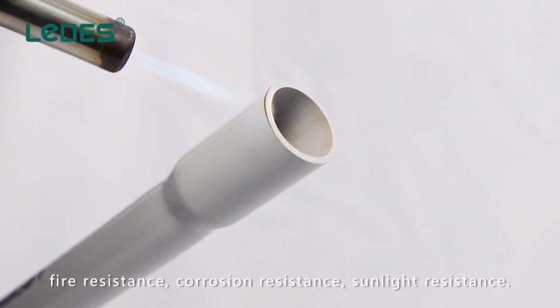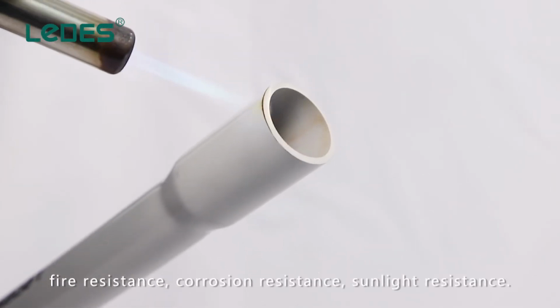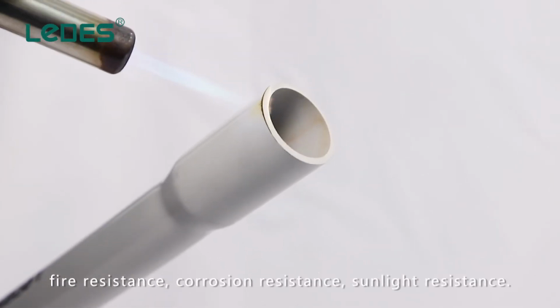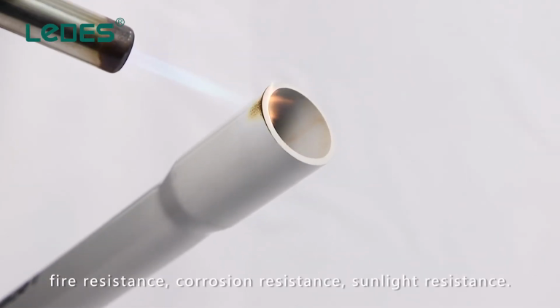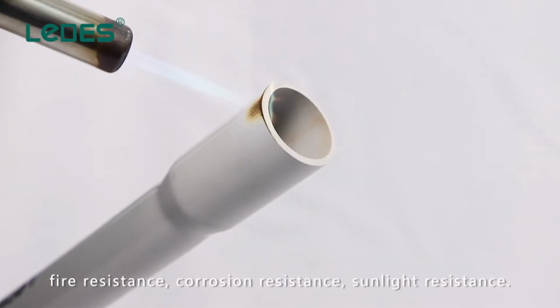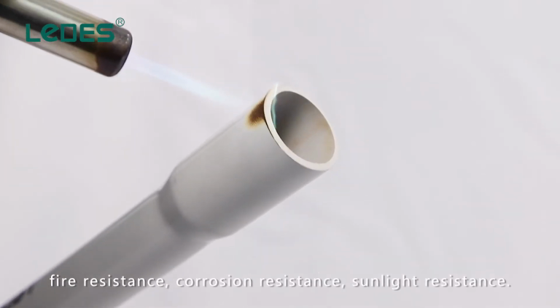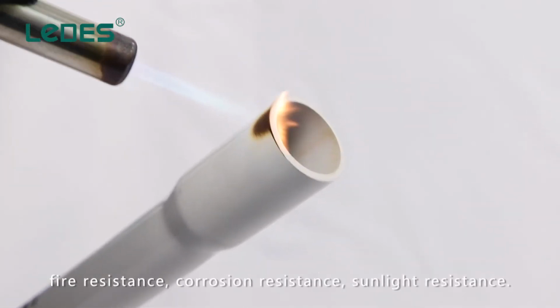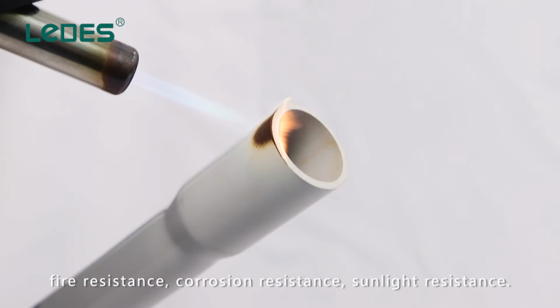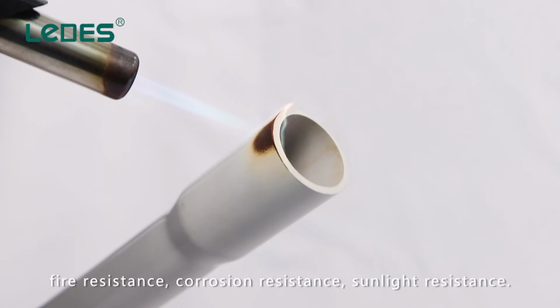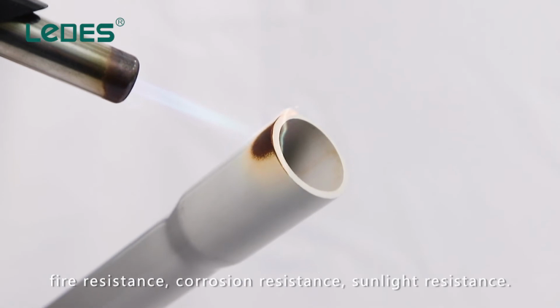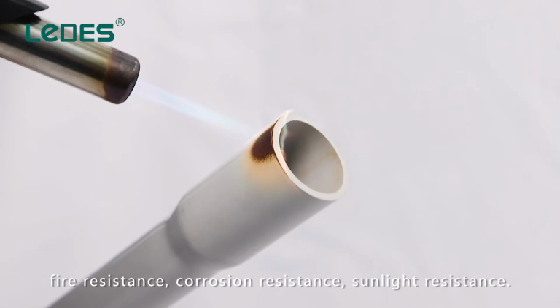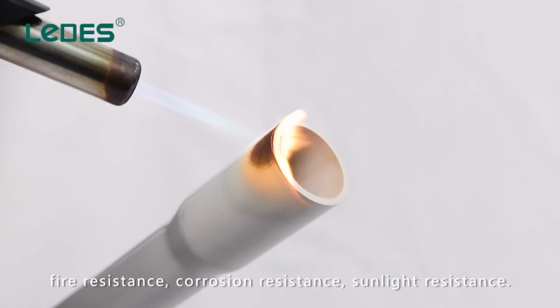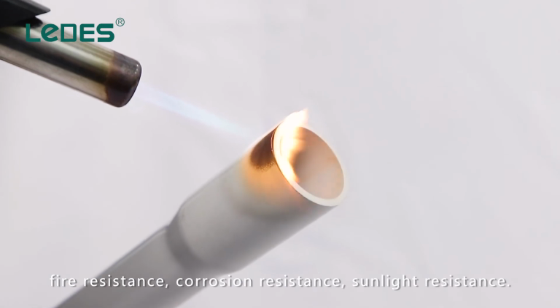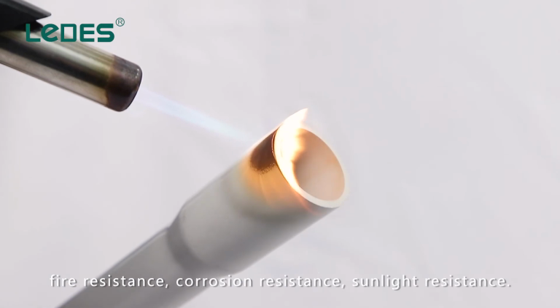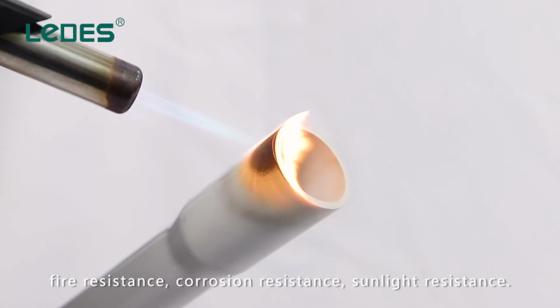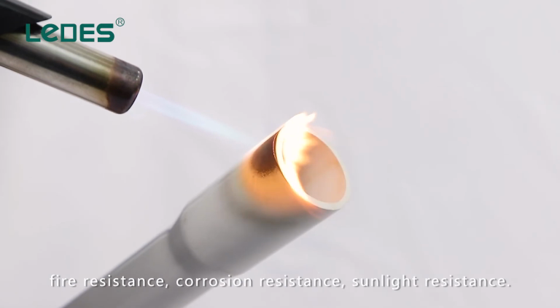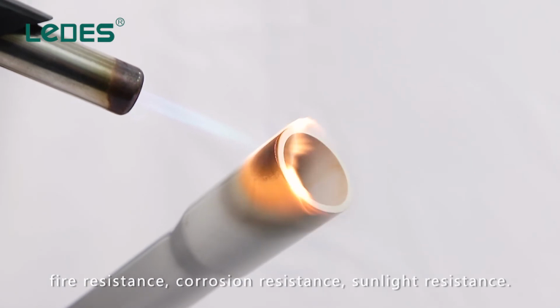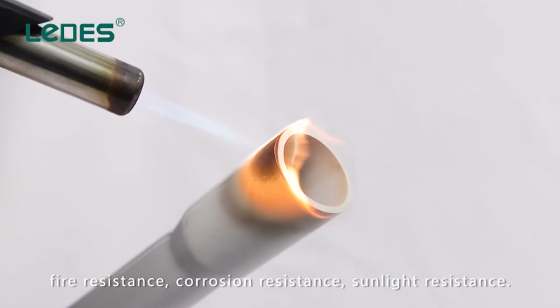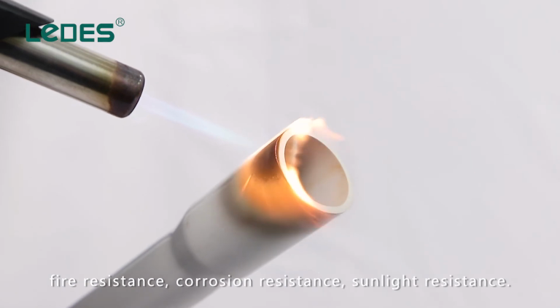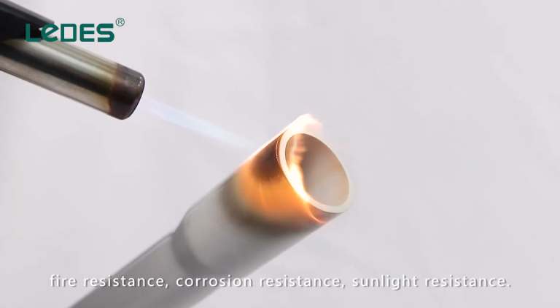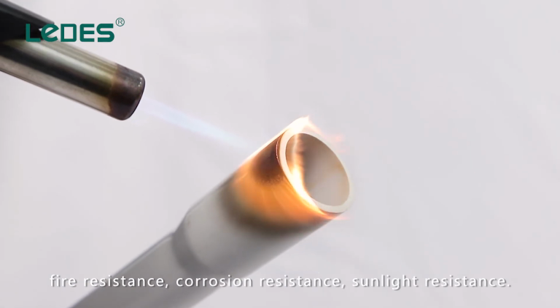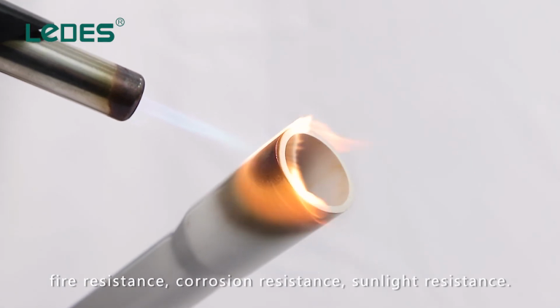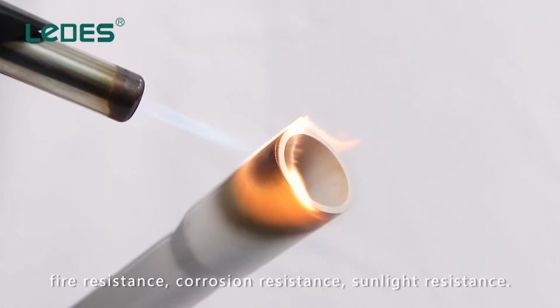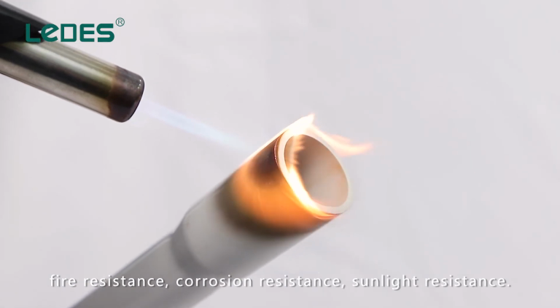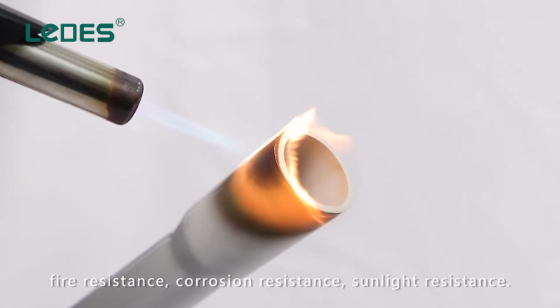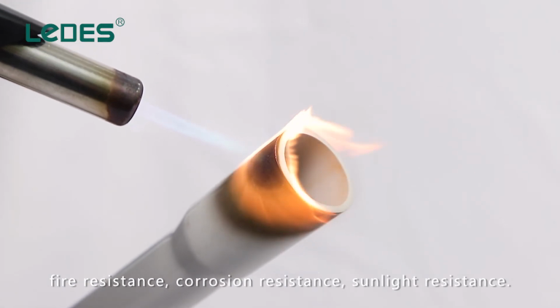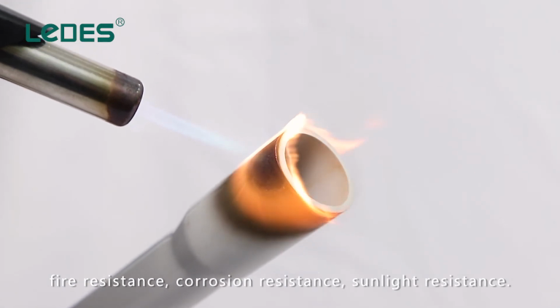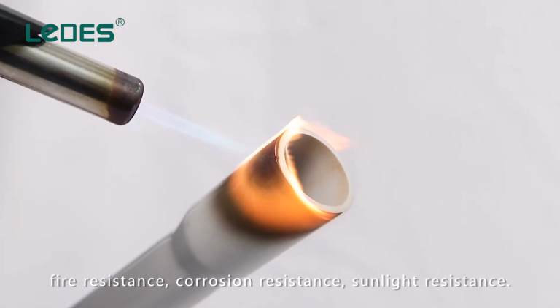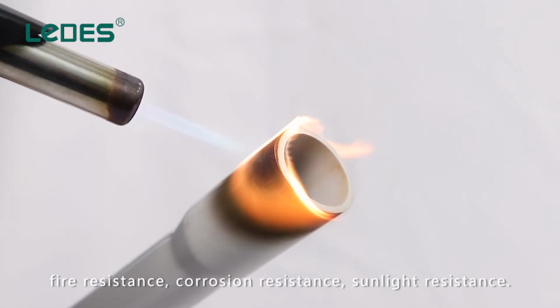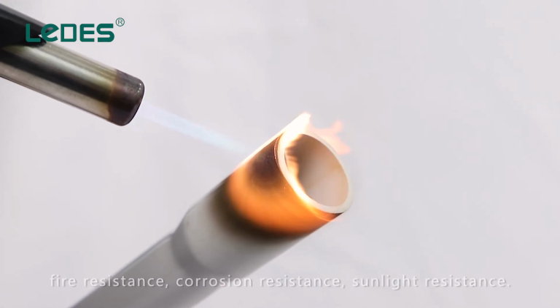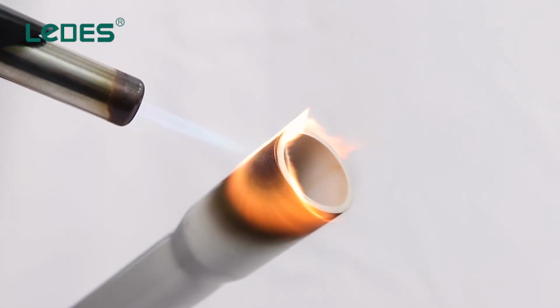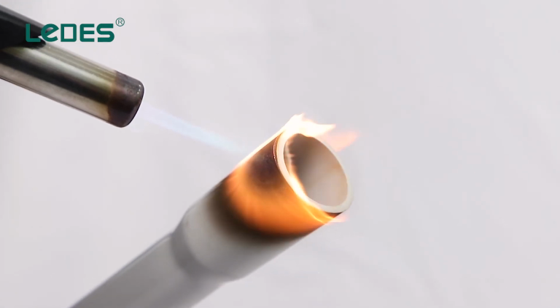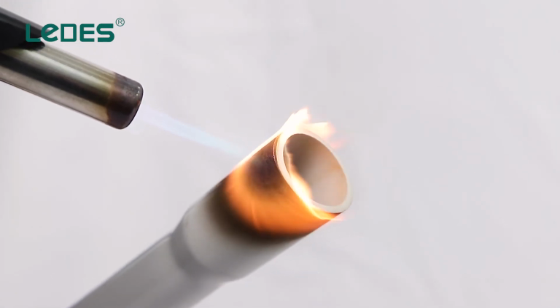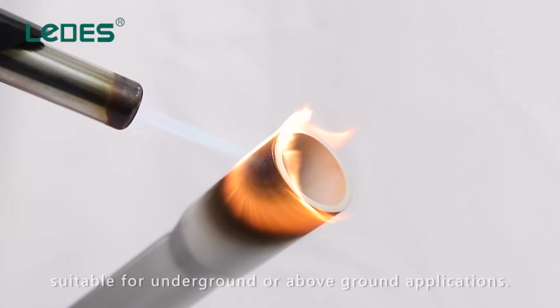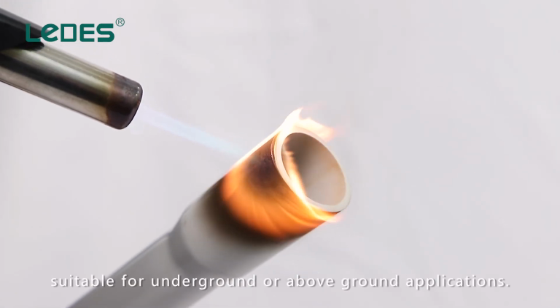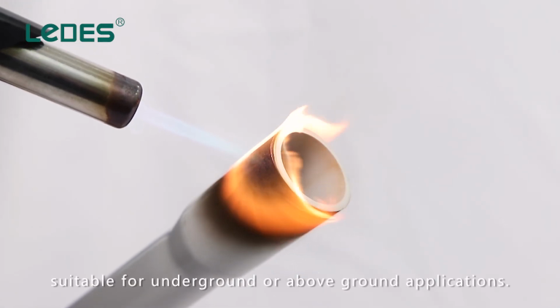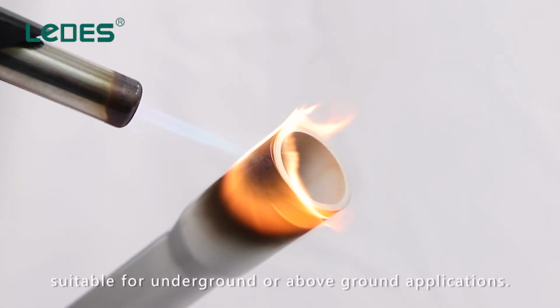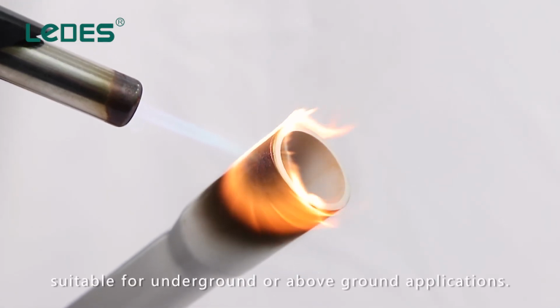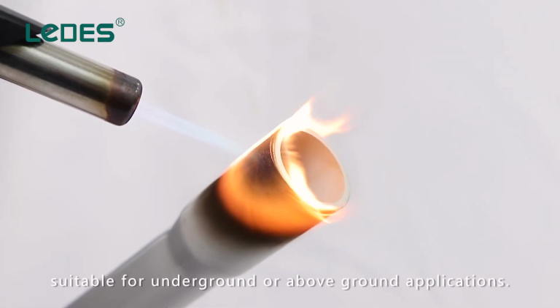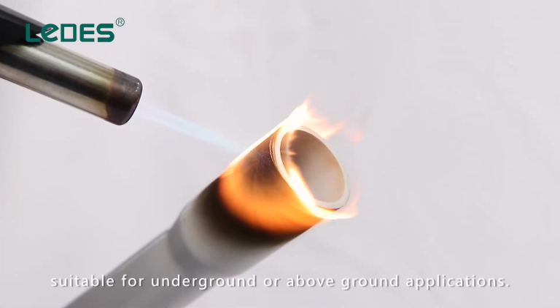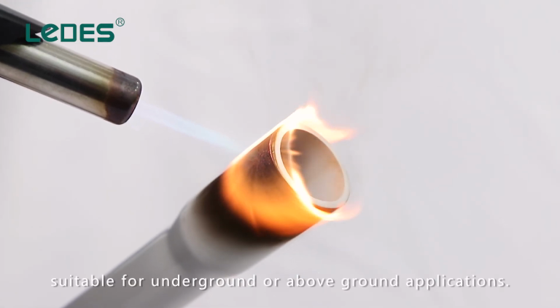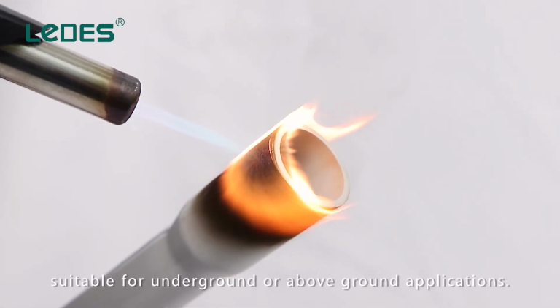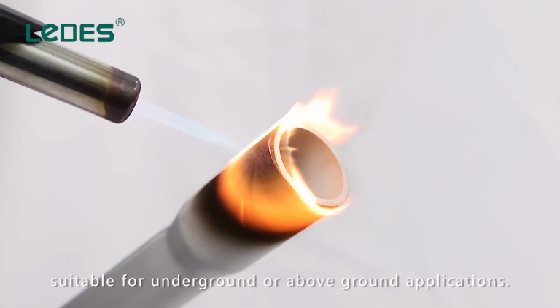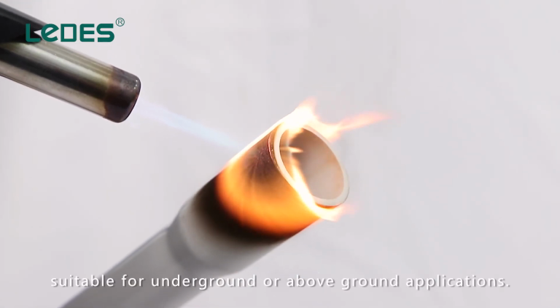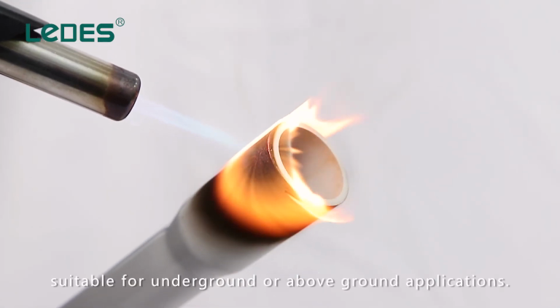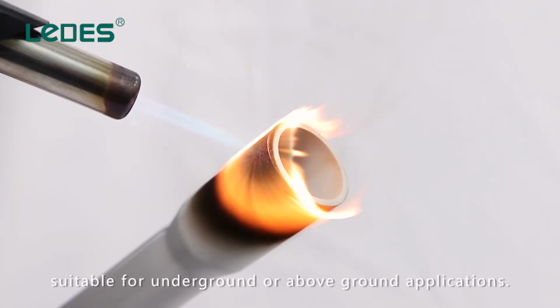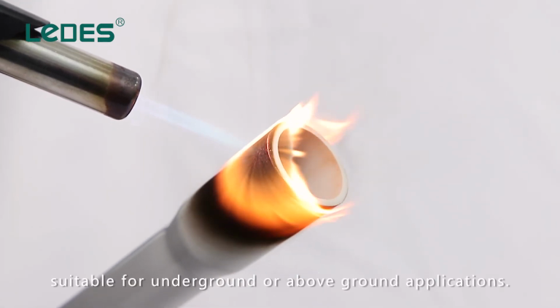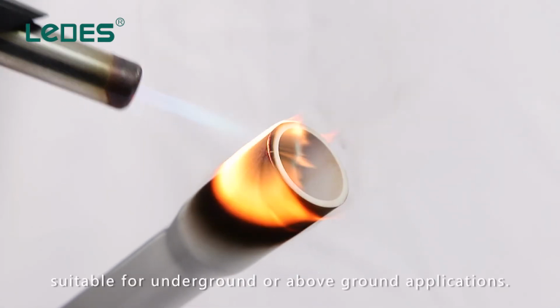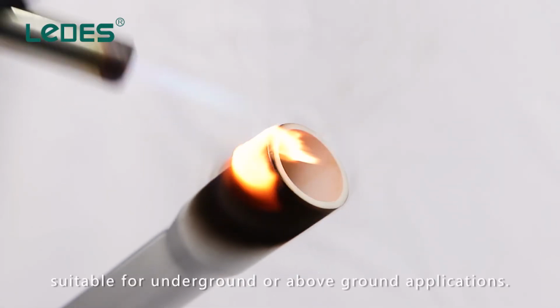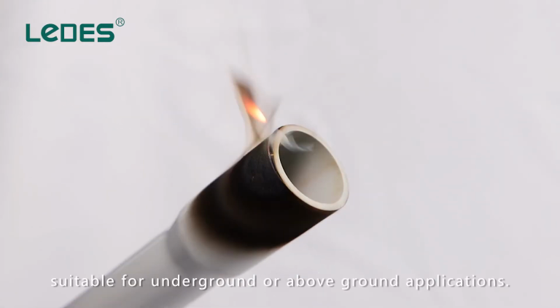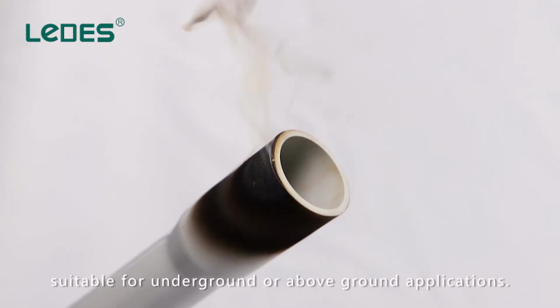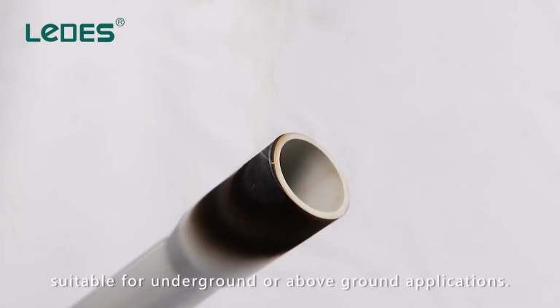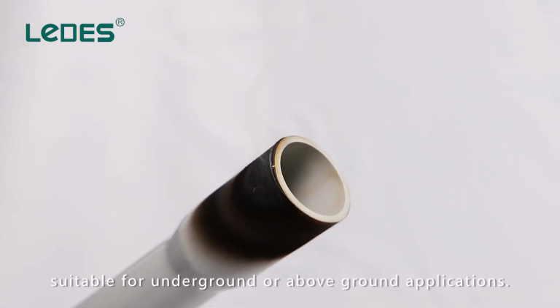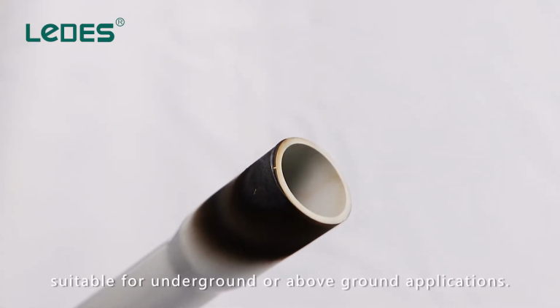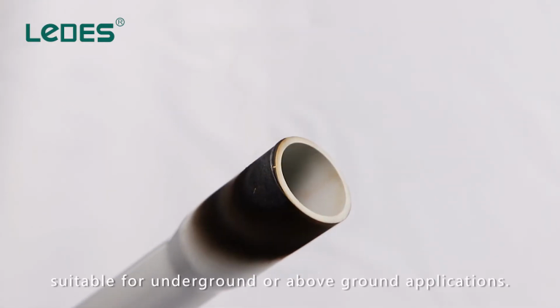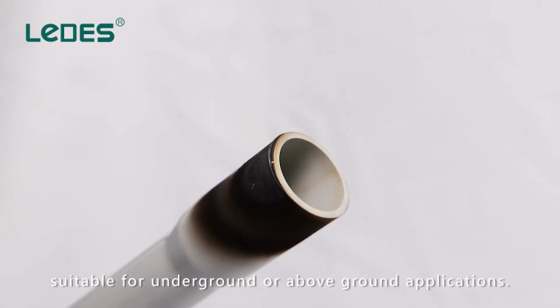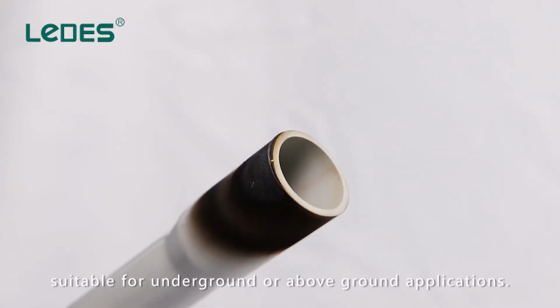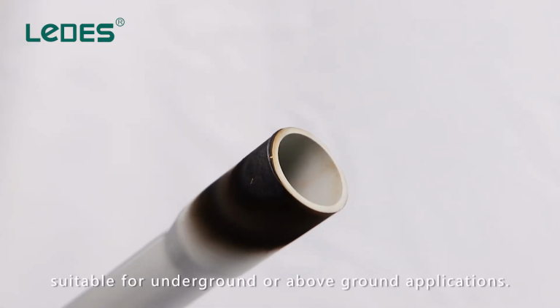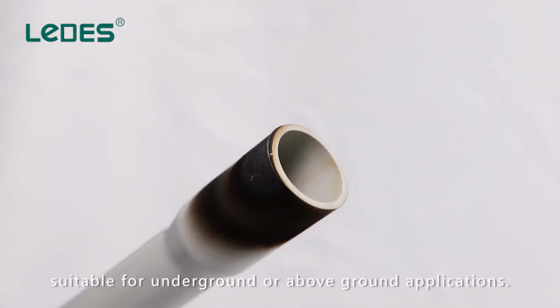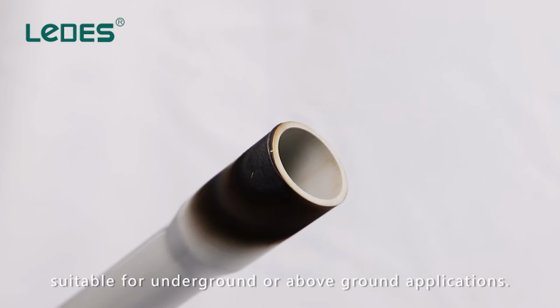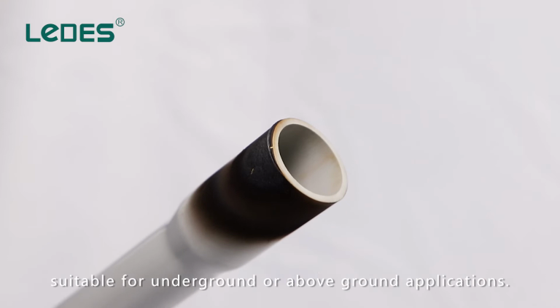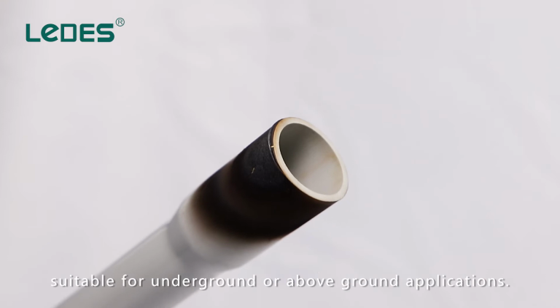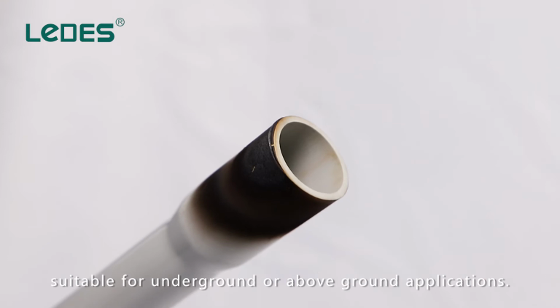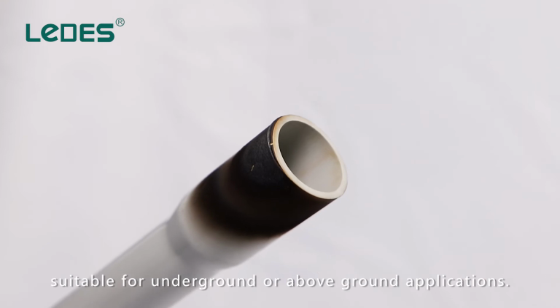They also offer corrosion resistance, sunlight resistance, and are suitable for both underground and above-ground applications.